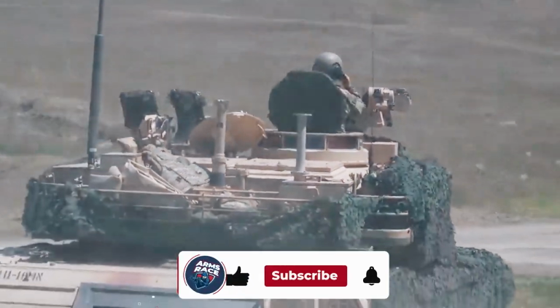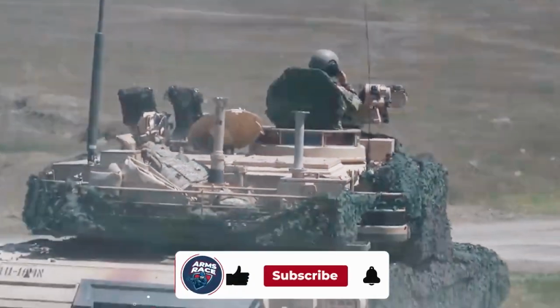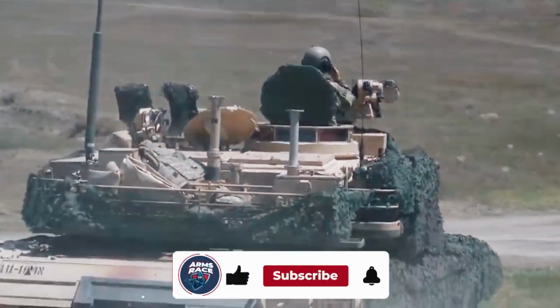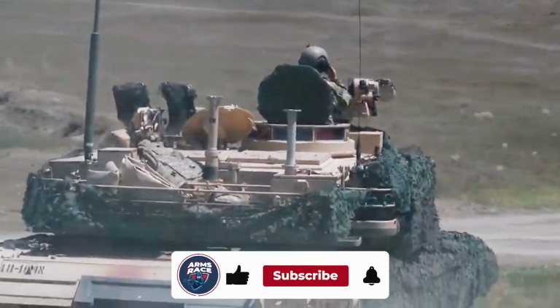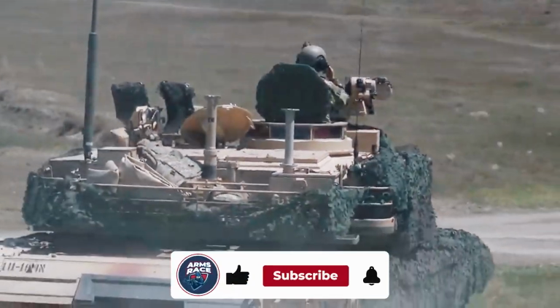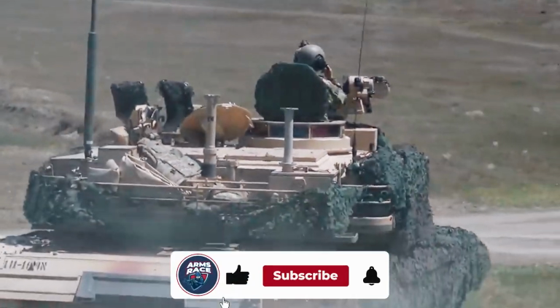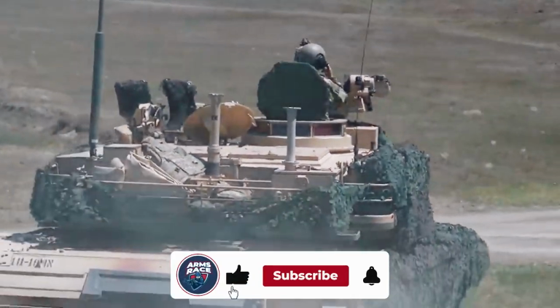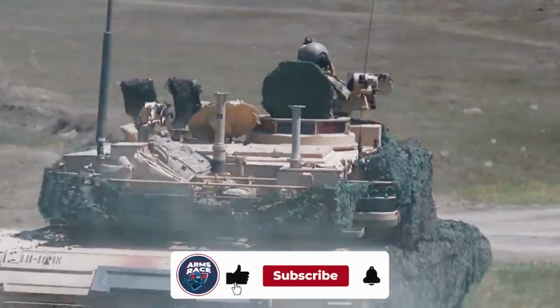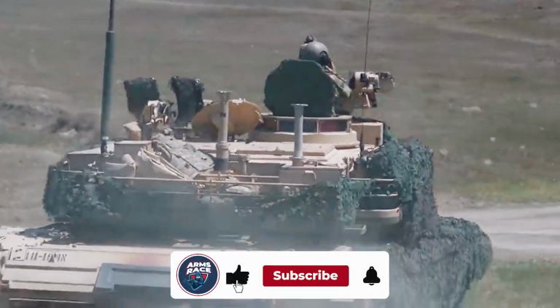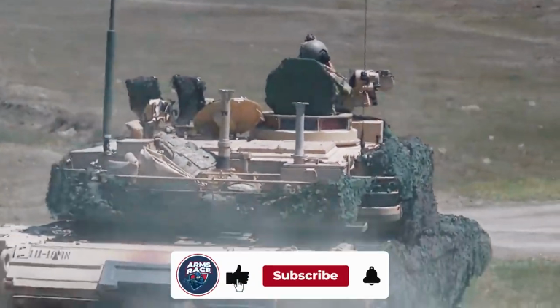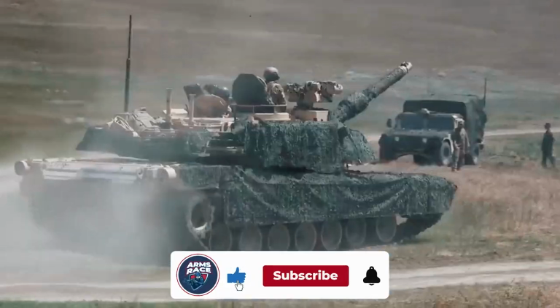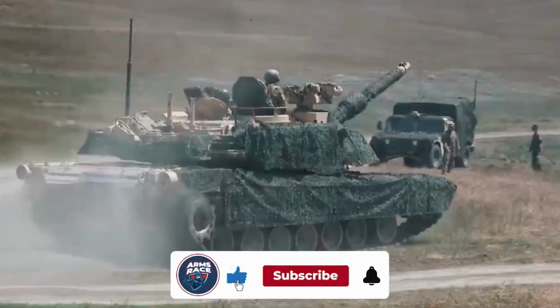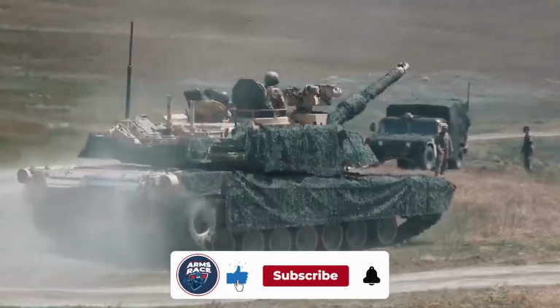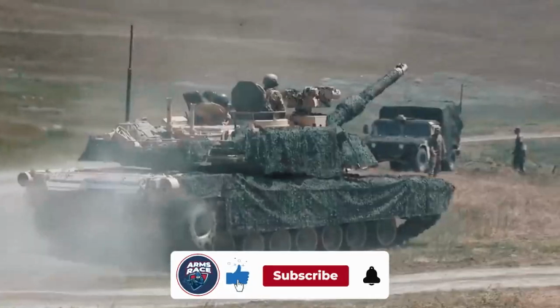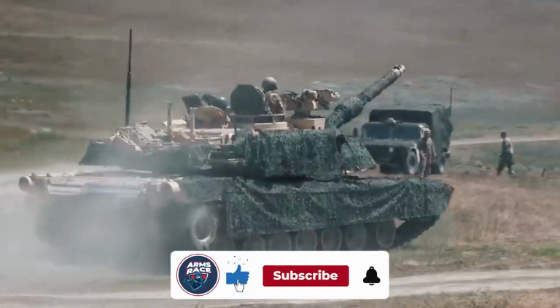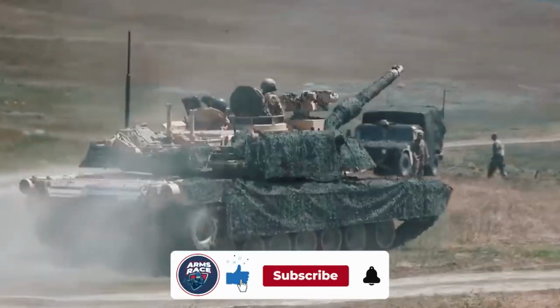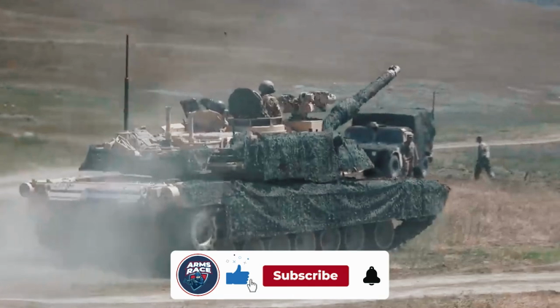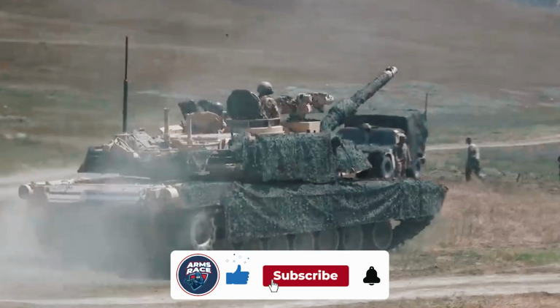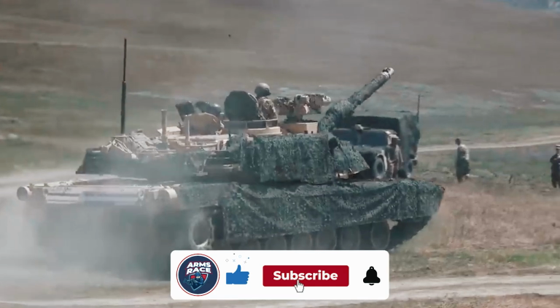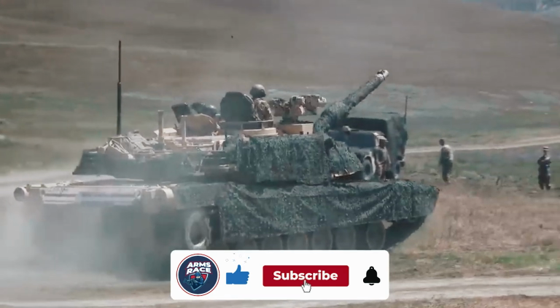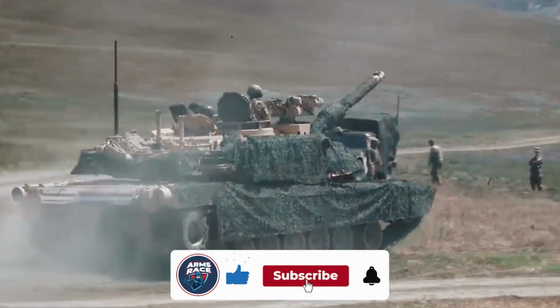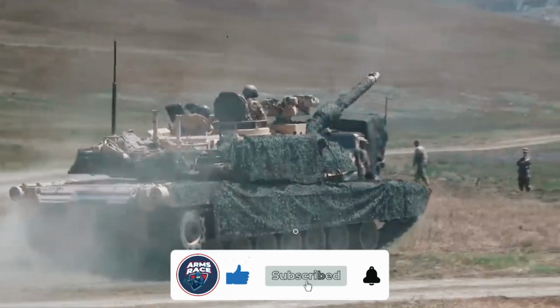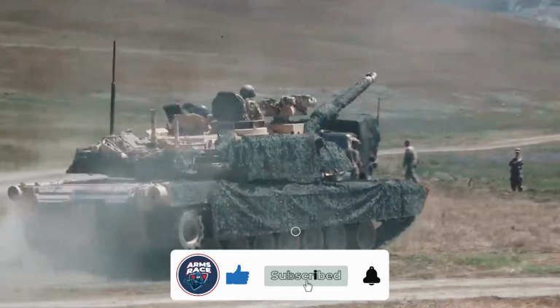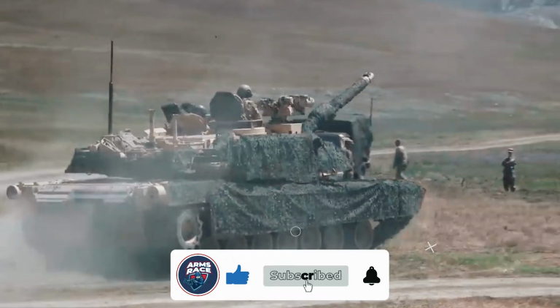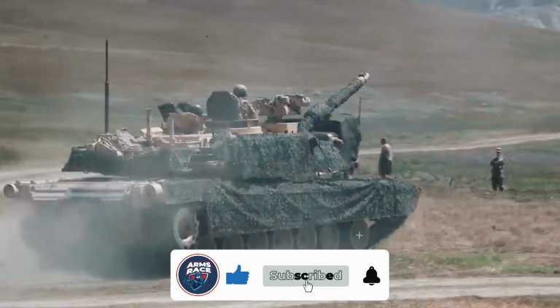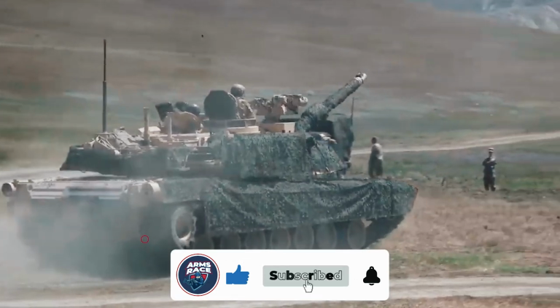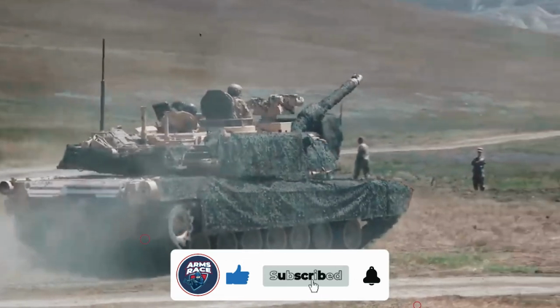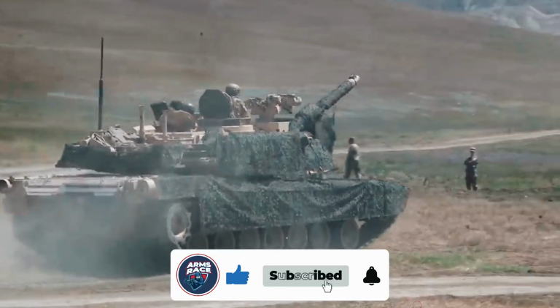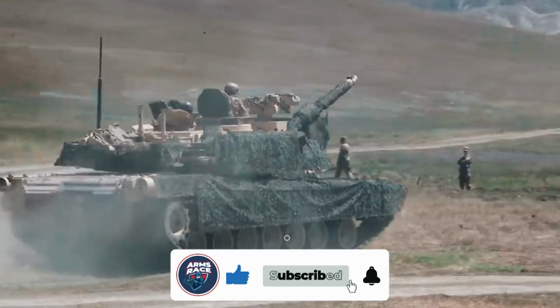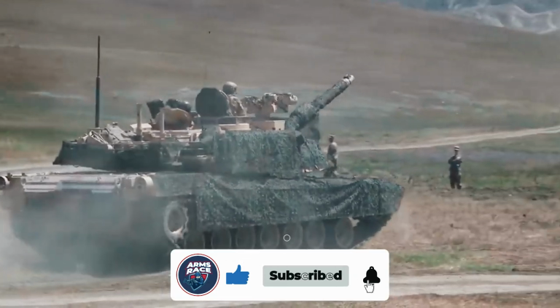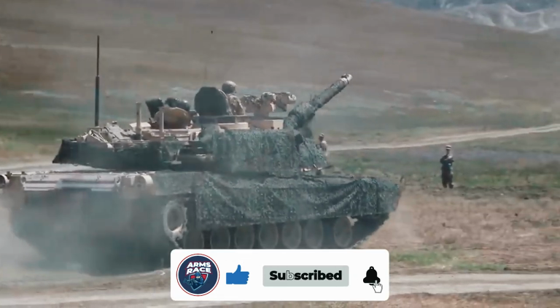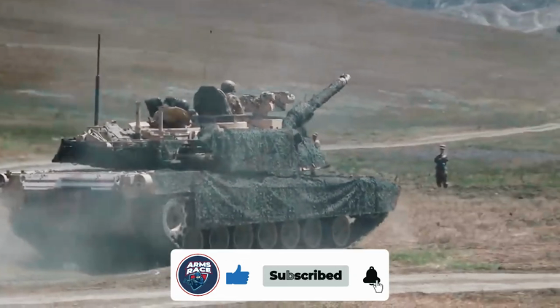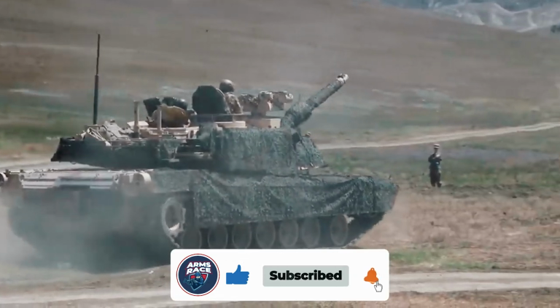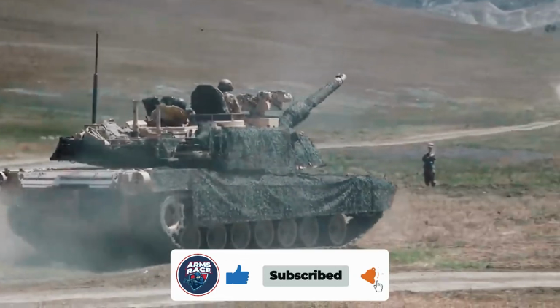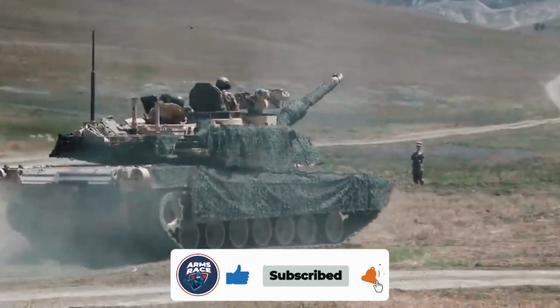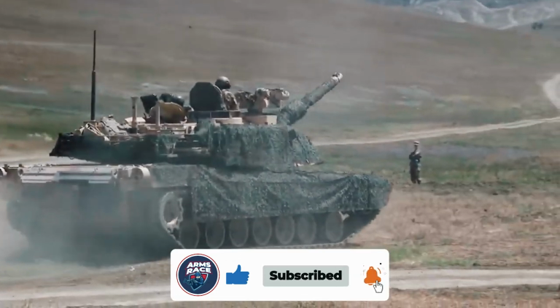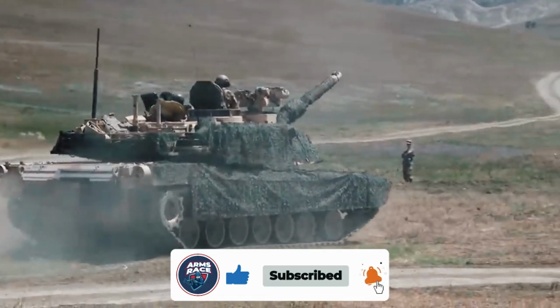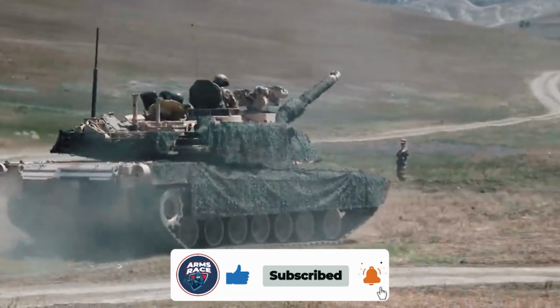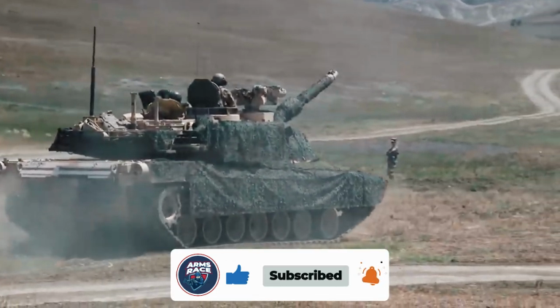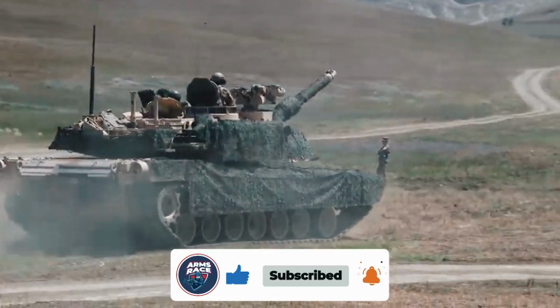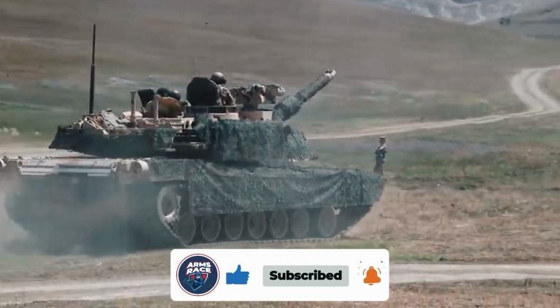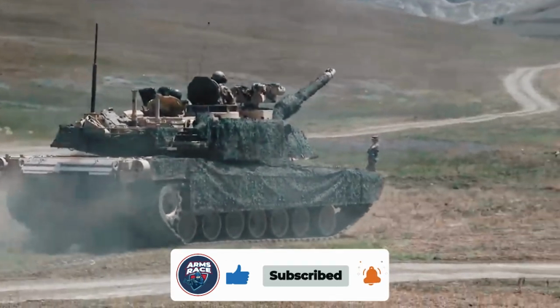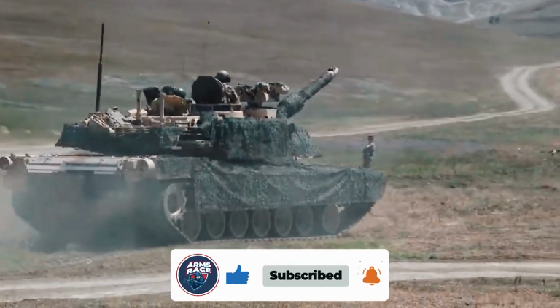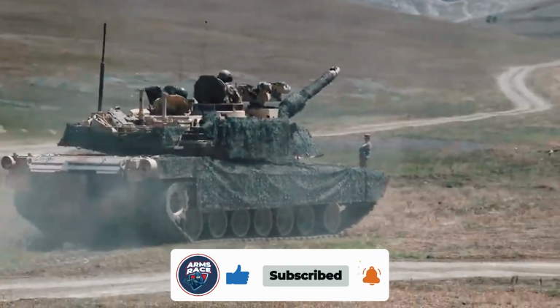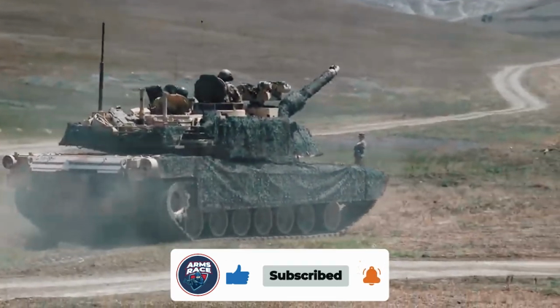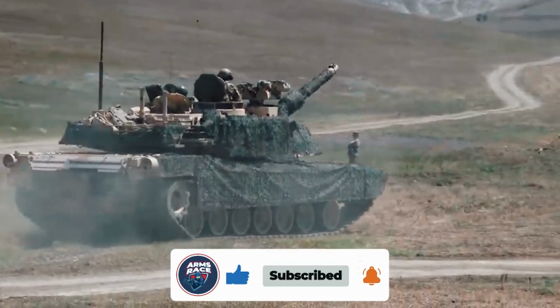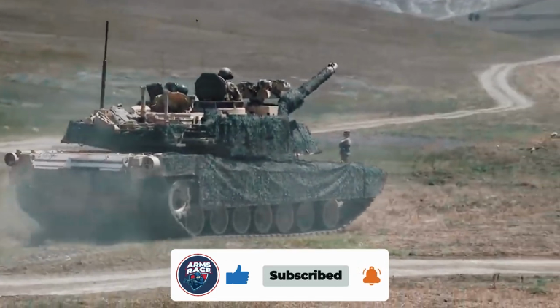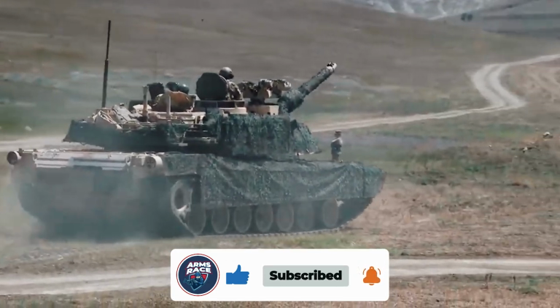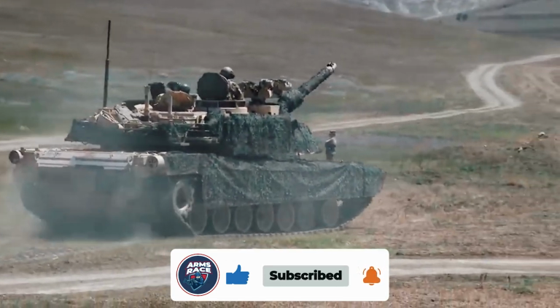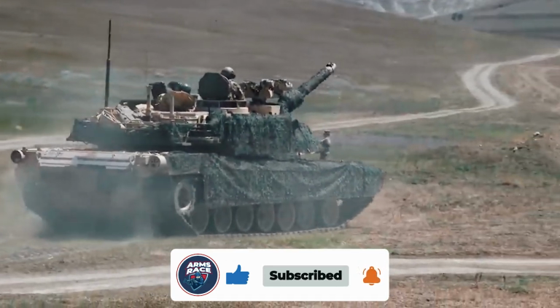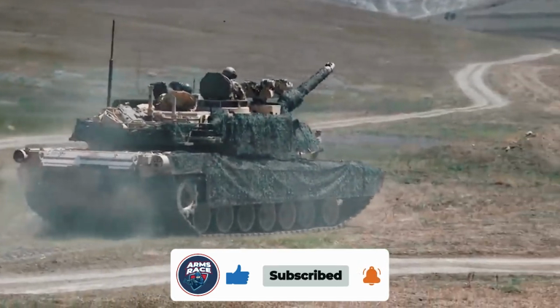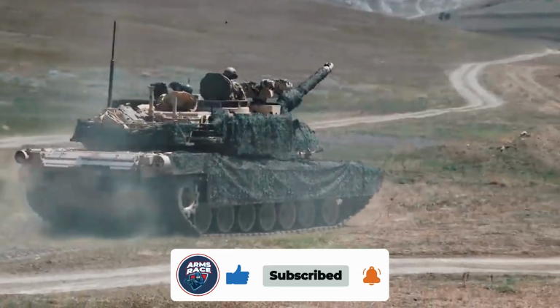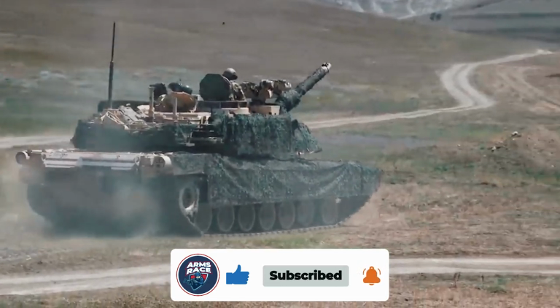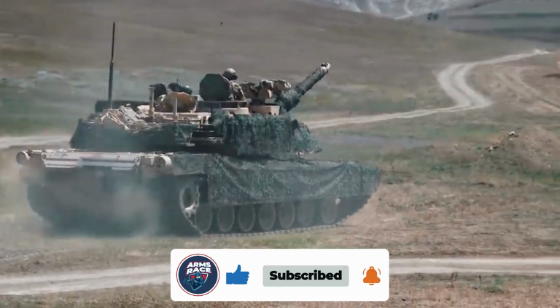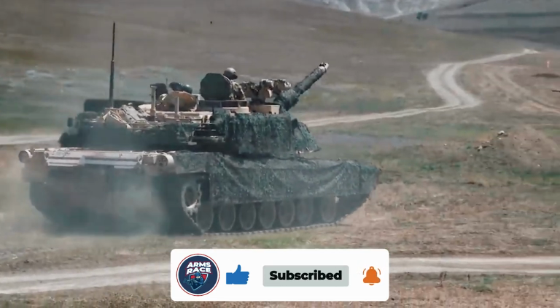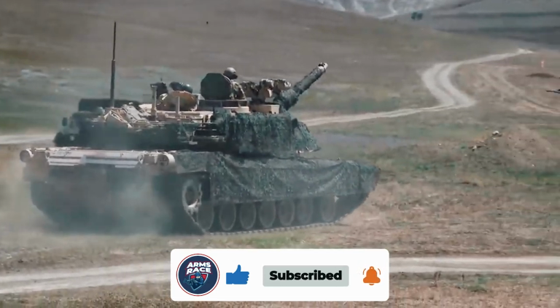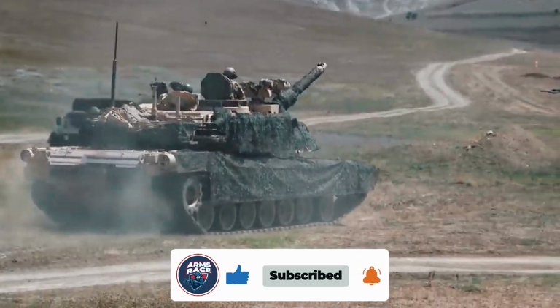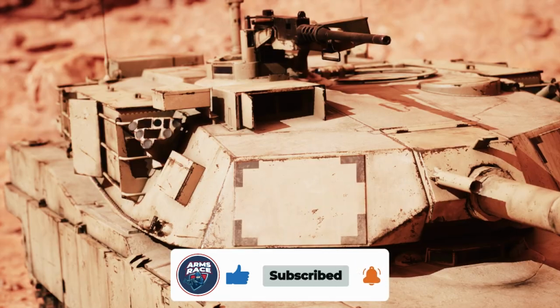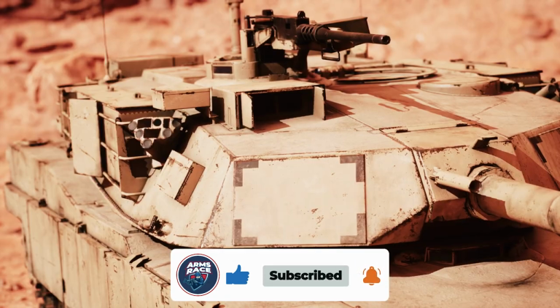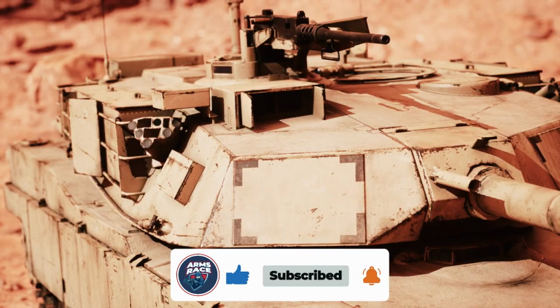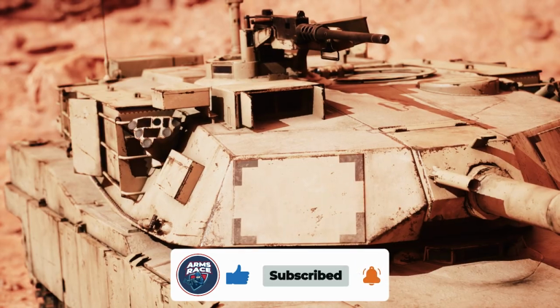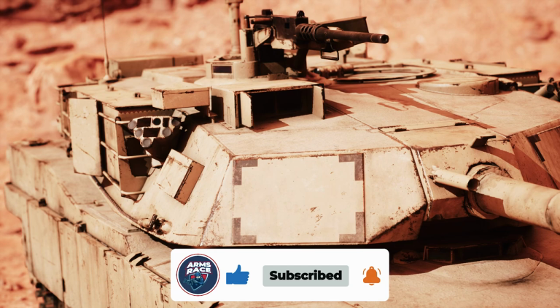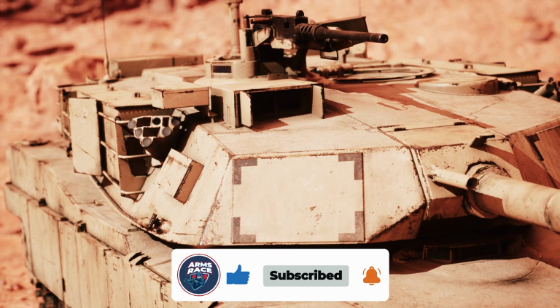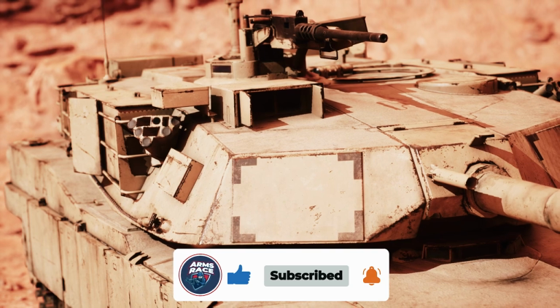Share your thoughts on this tank down in the comments. If you liked this video, please like it, subscribe to the channel, and enable notifications to stay in touch. We'll see you soon.